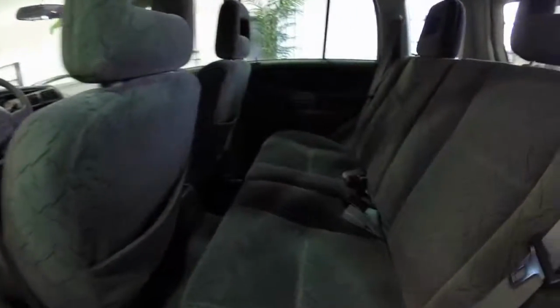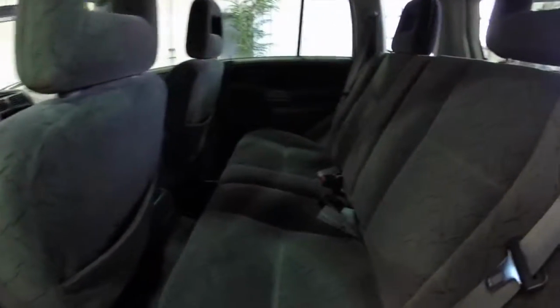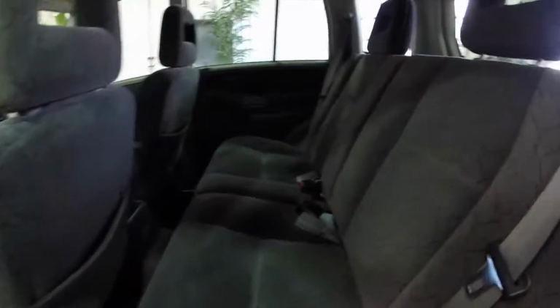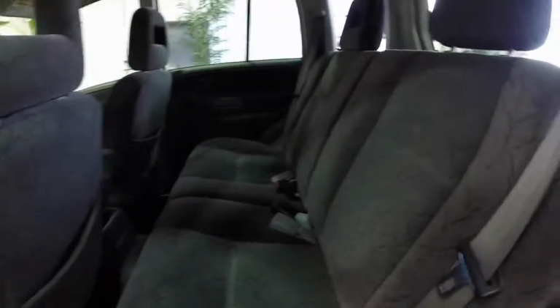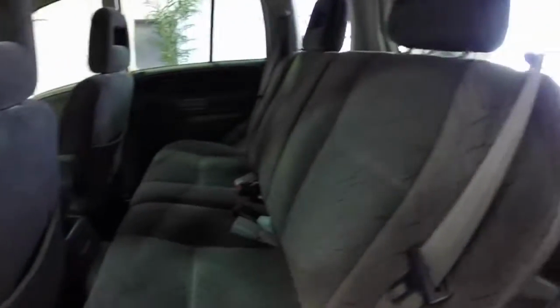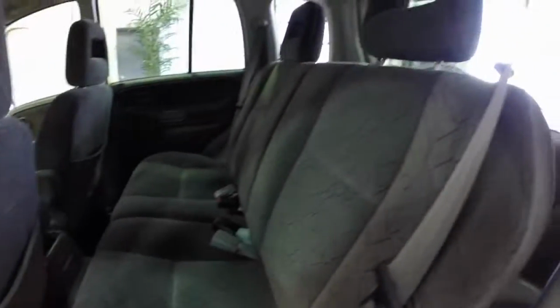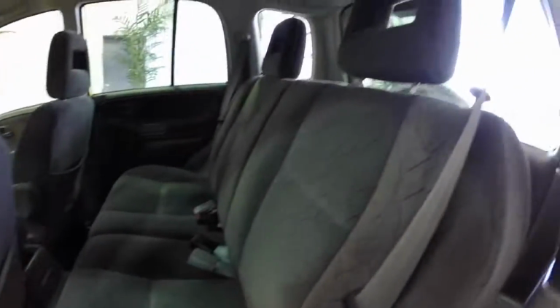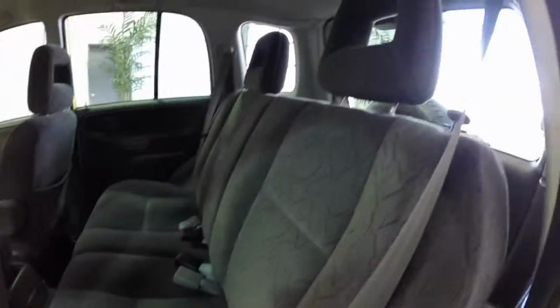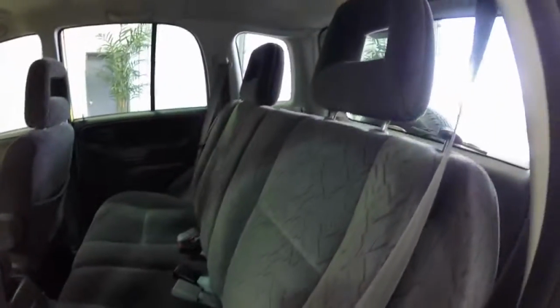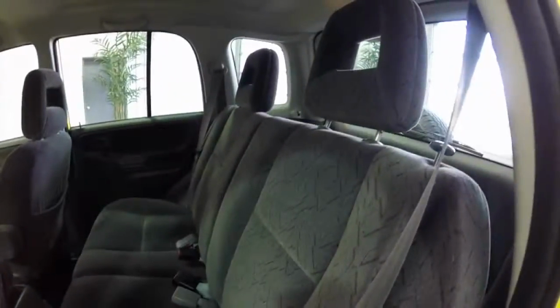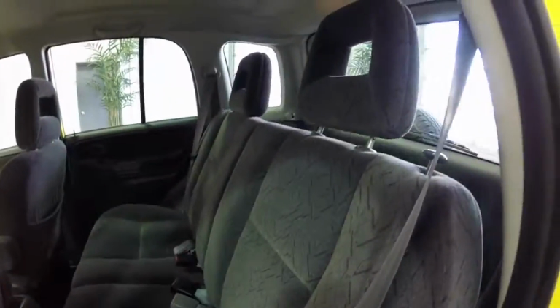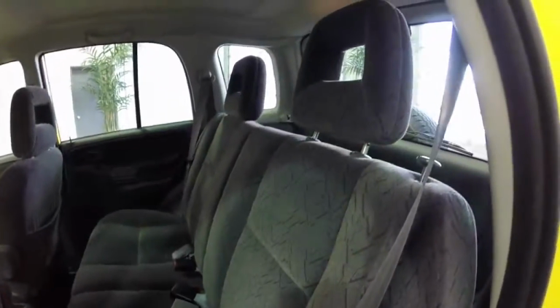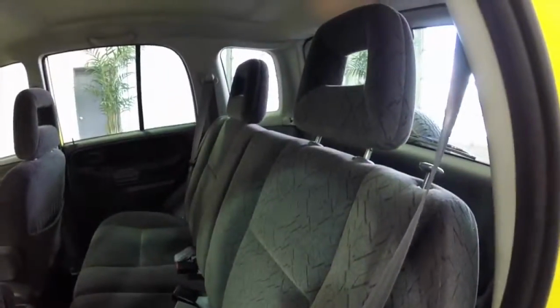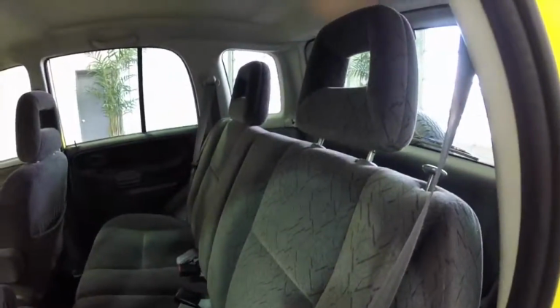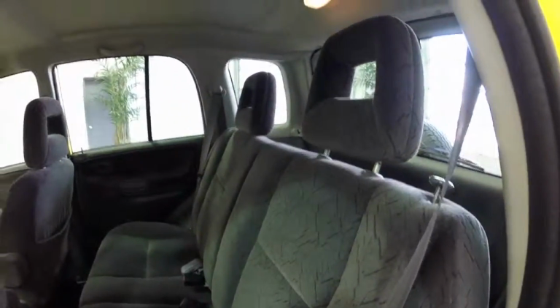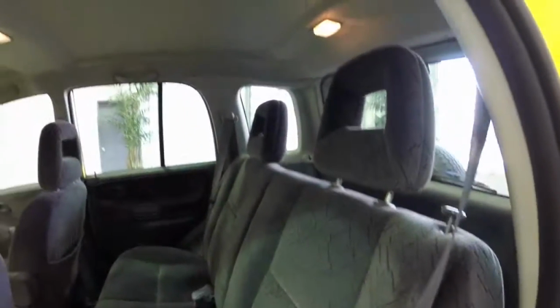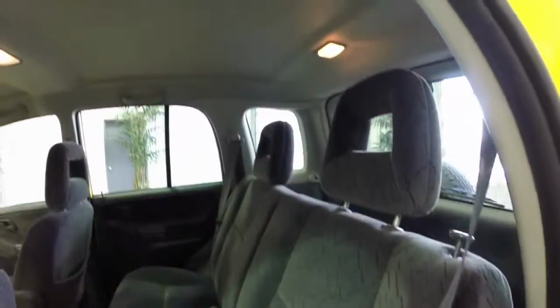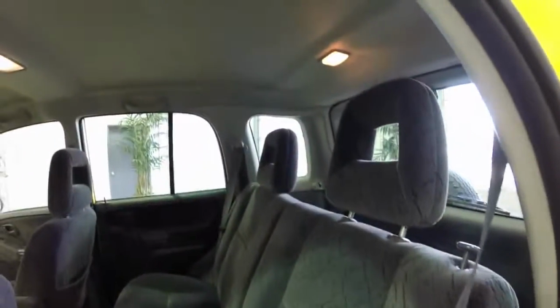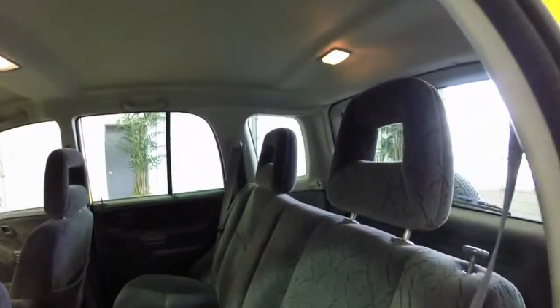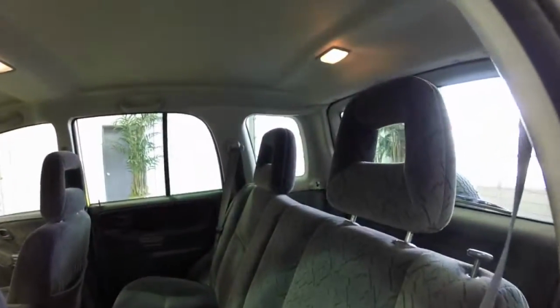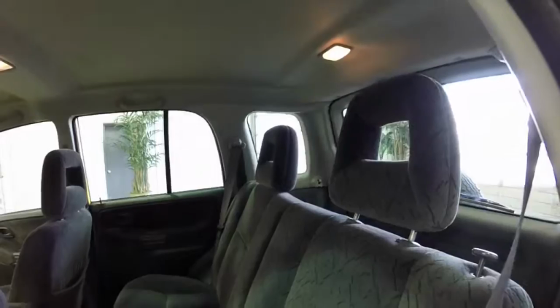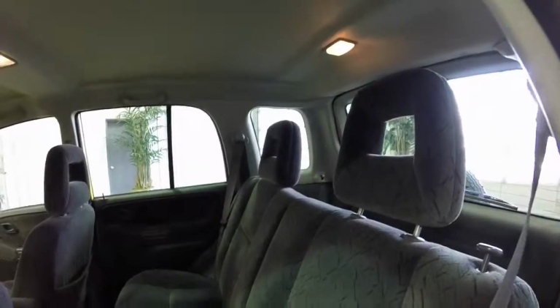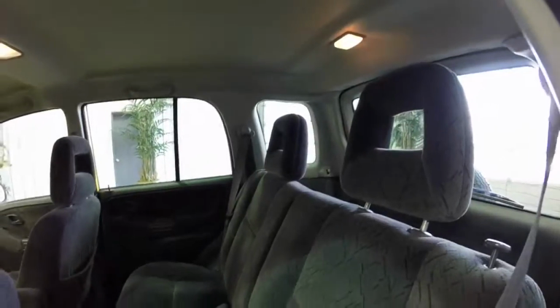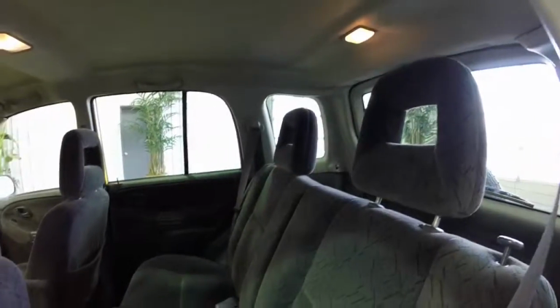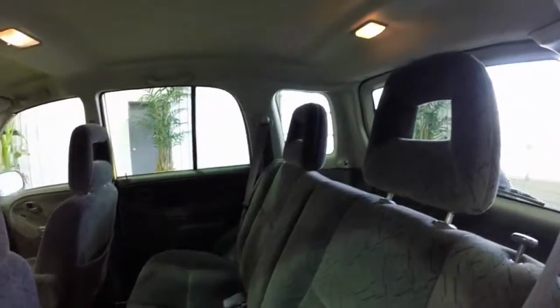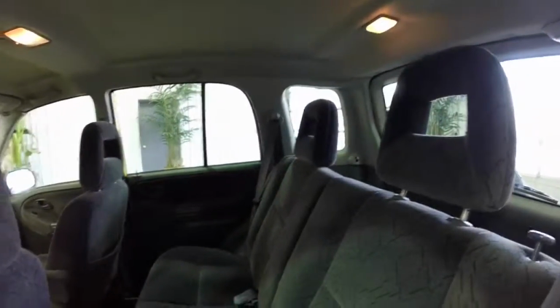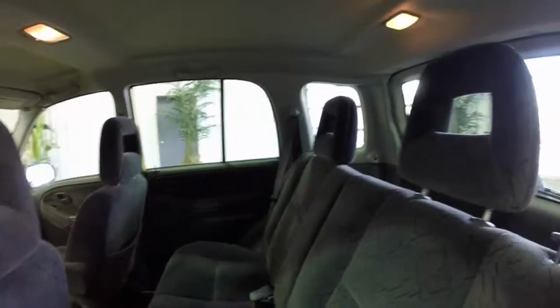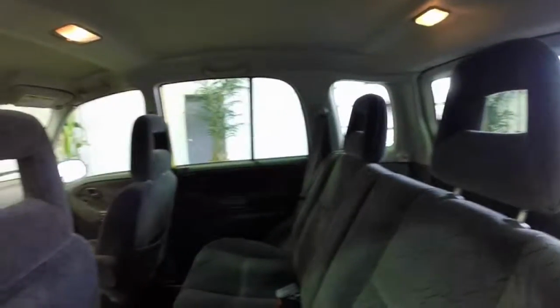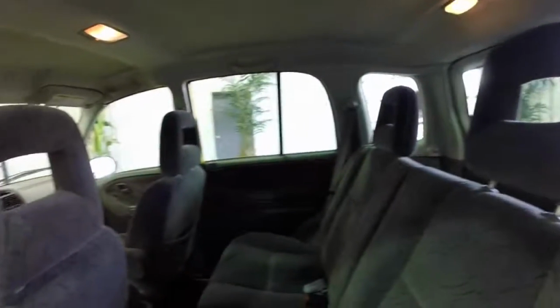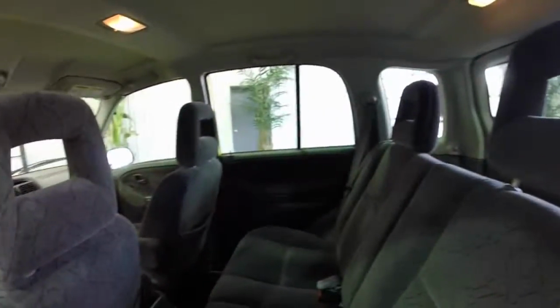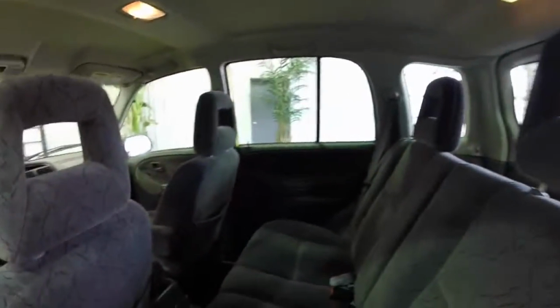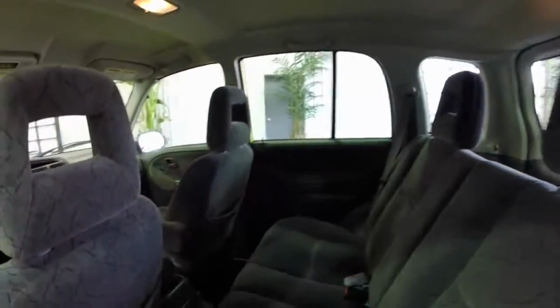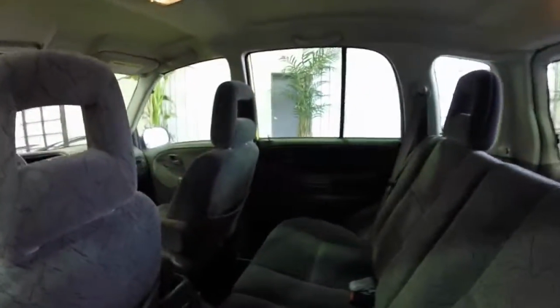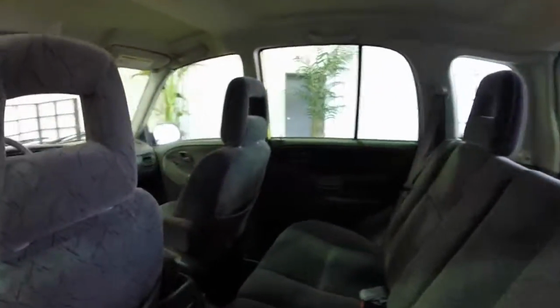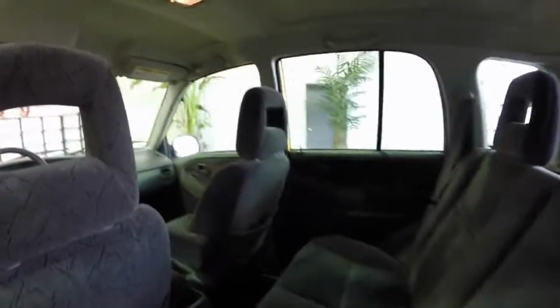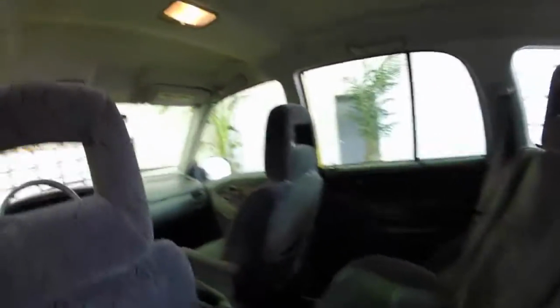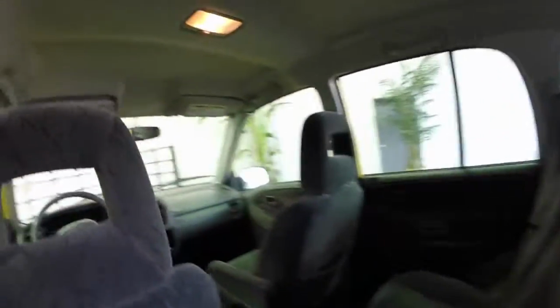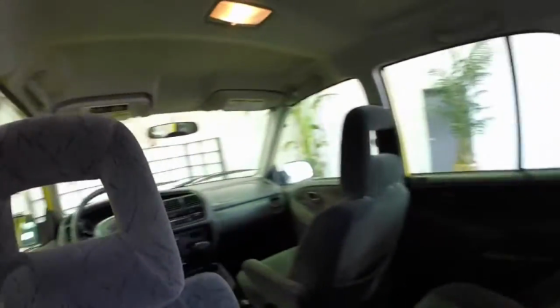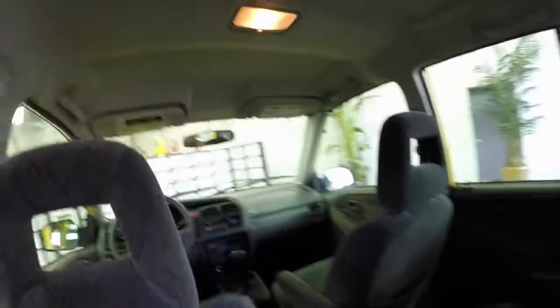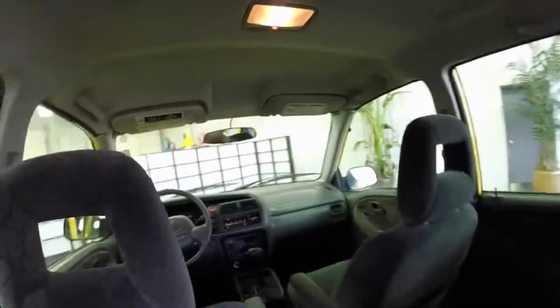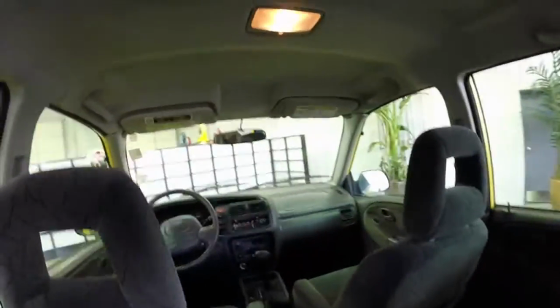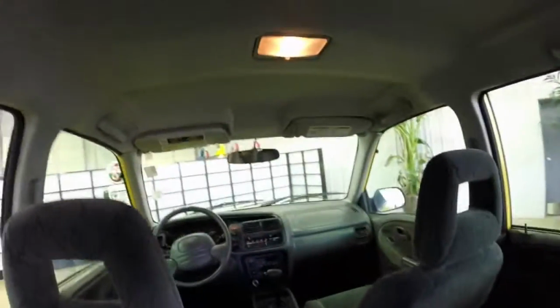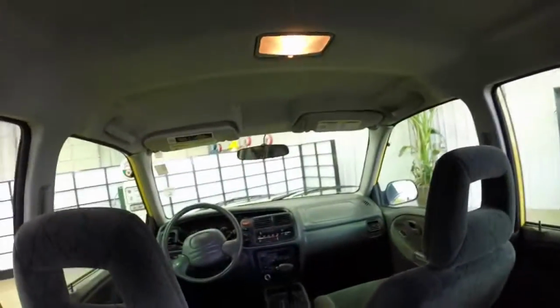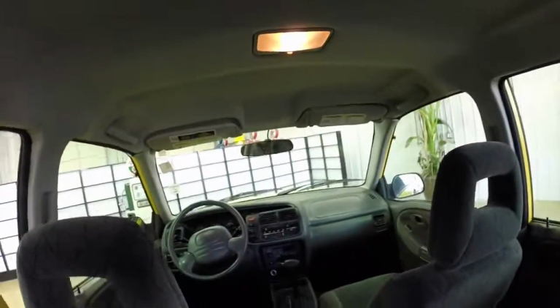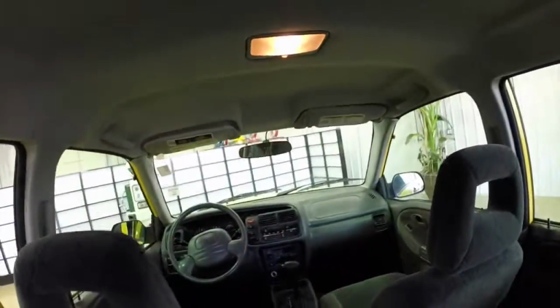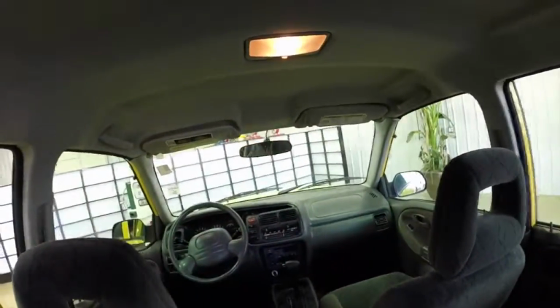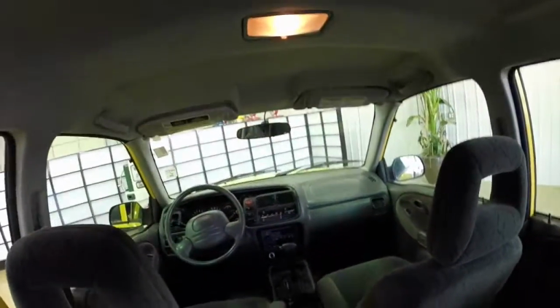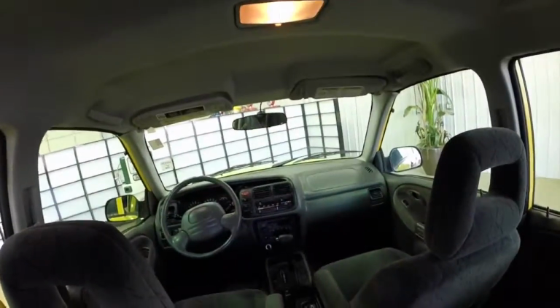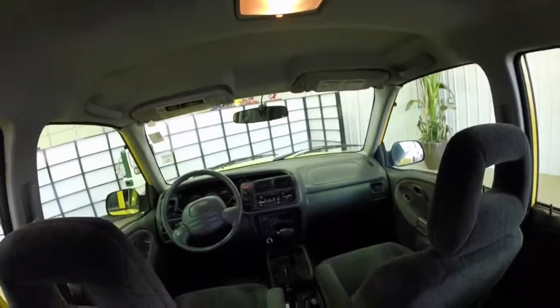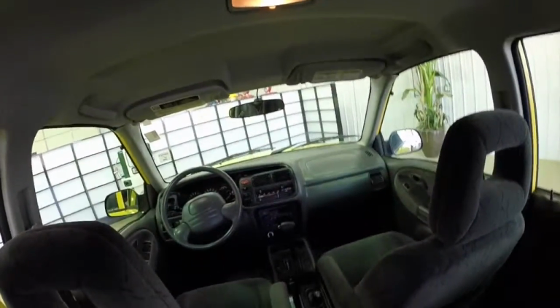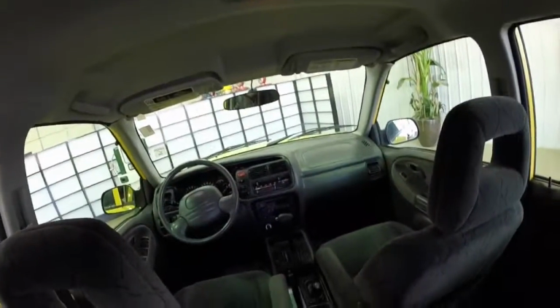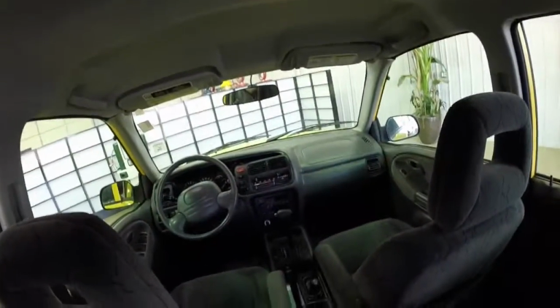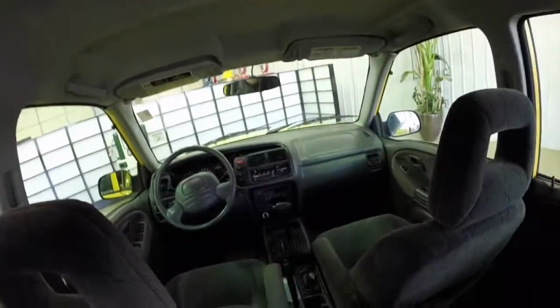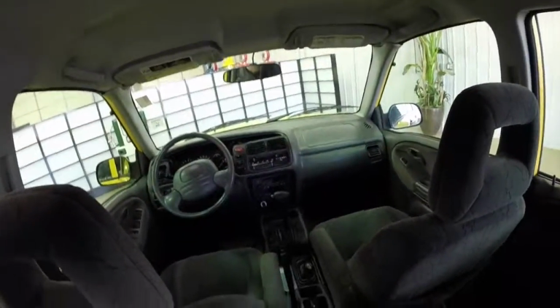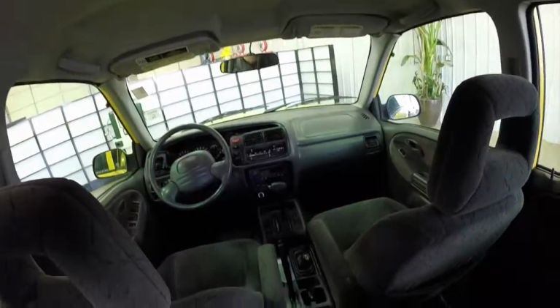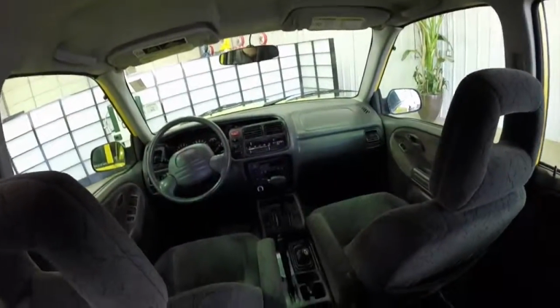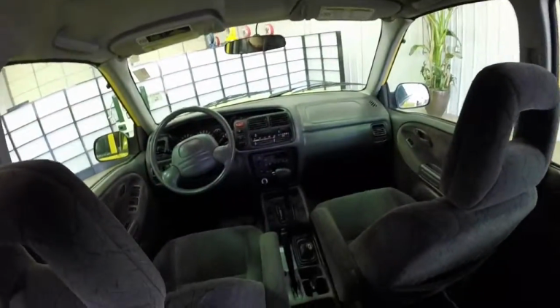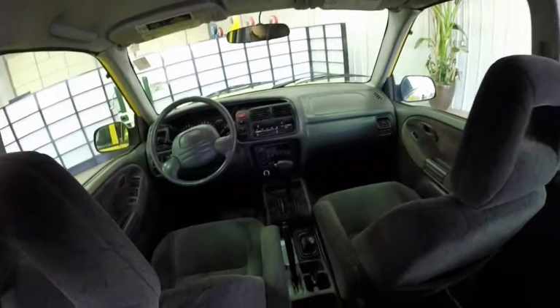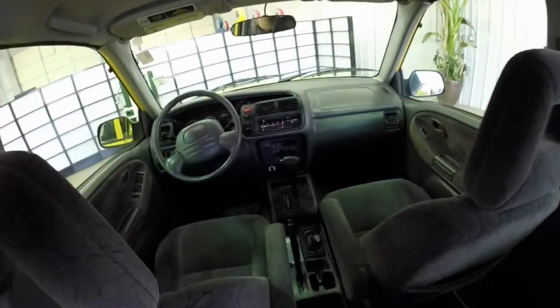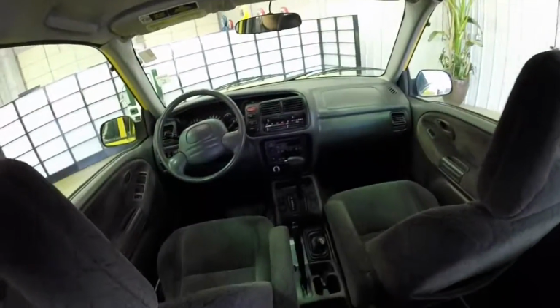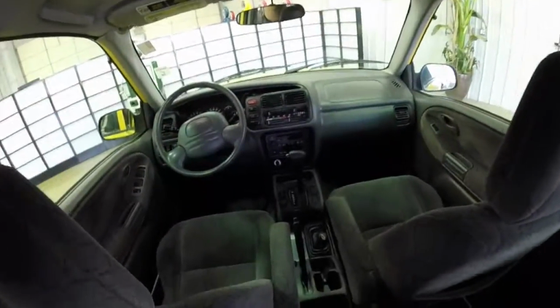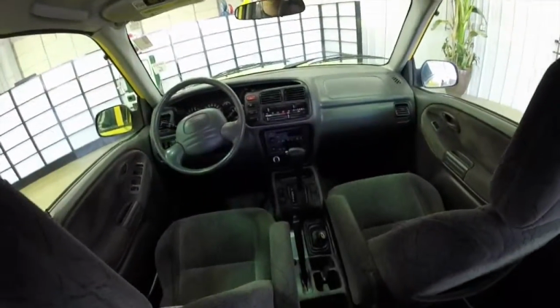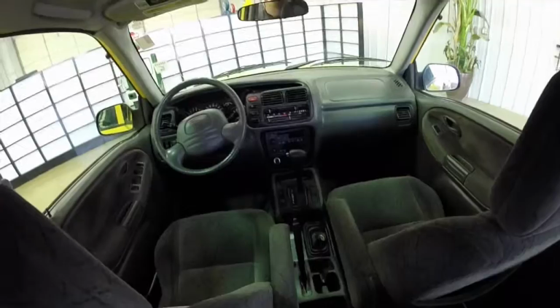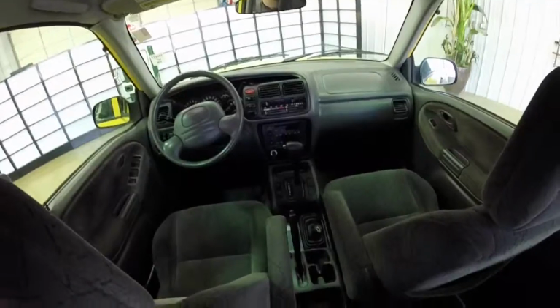All right, just a quick view of the back seat area. Like the front seat, it is in really good shape as well. An overall view of everything.